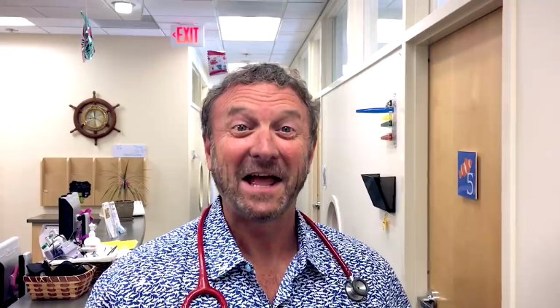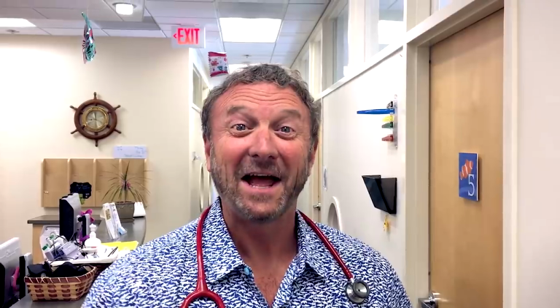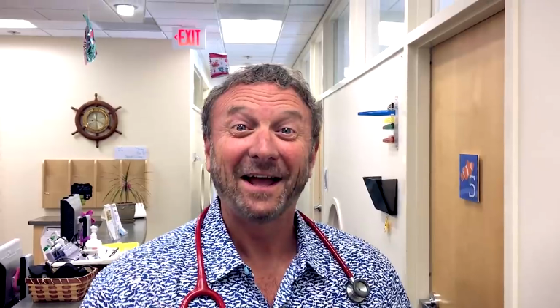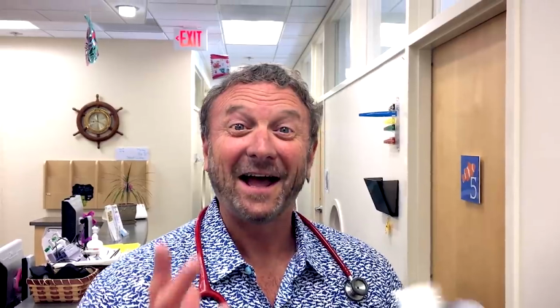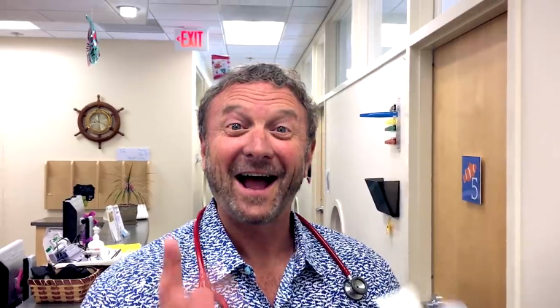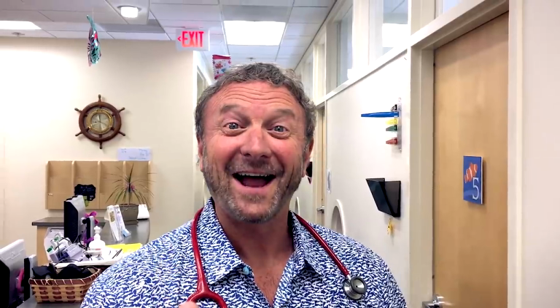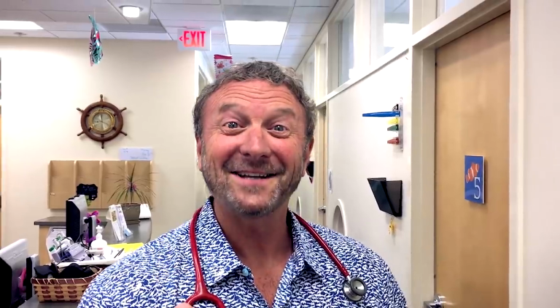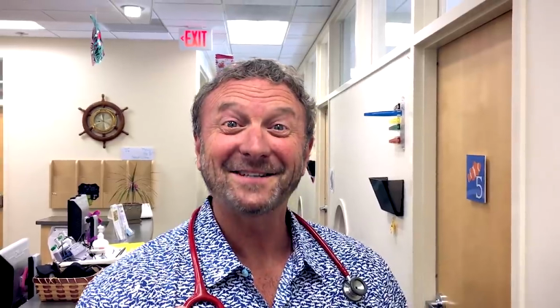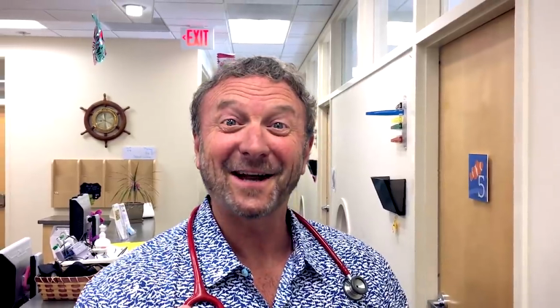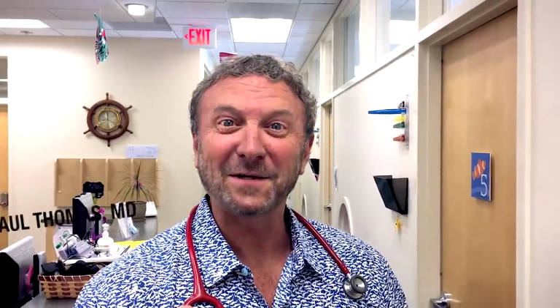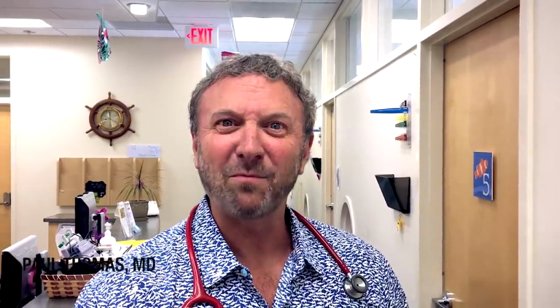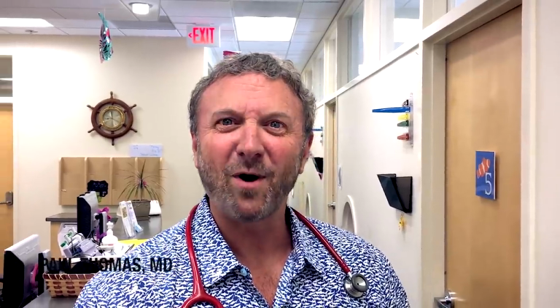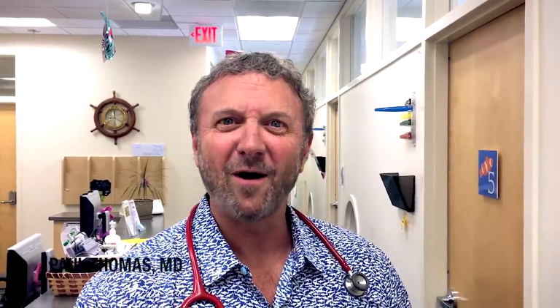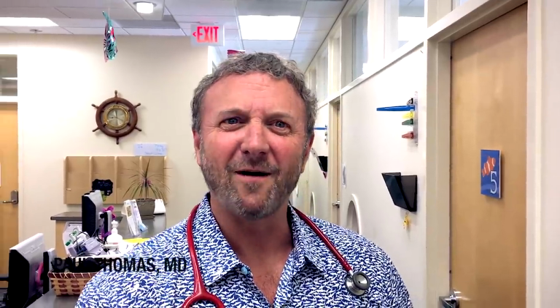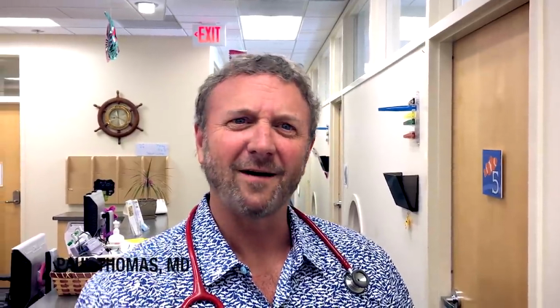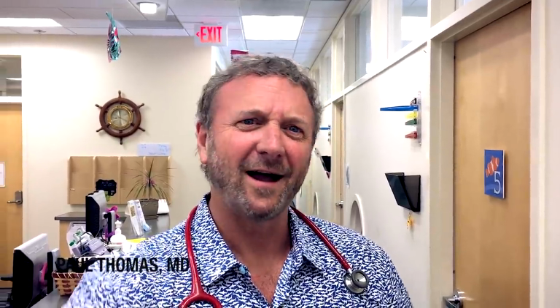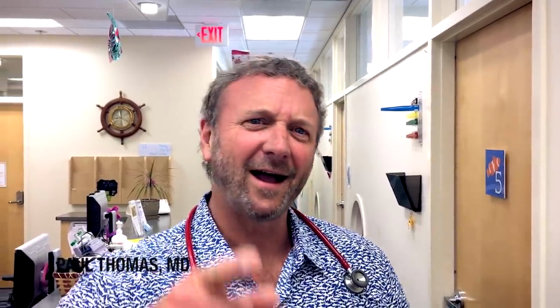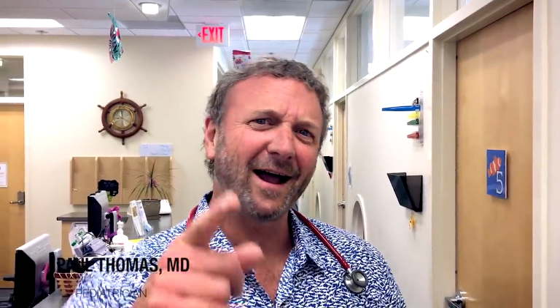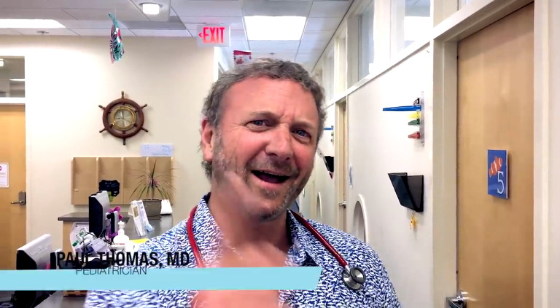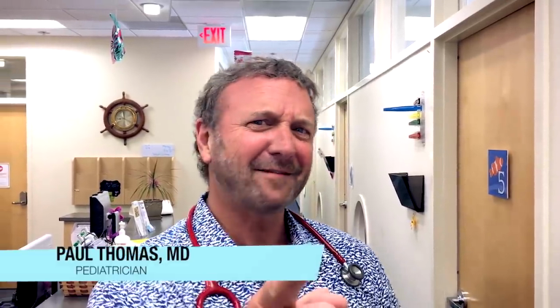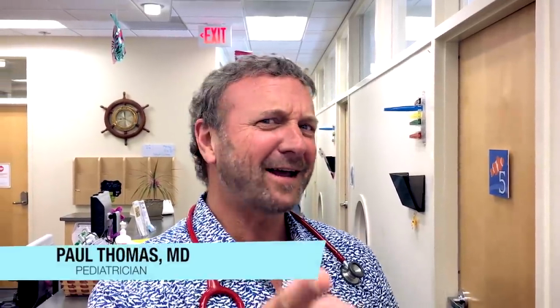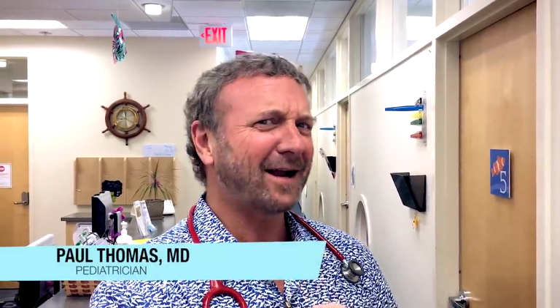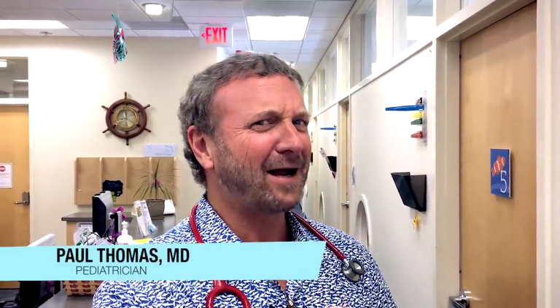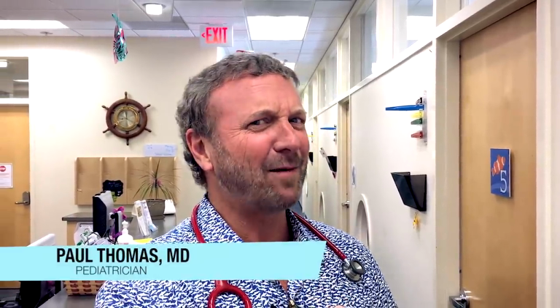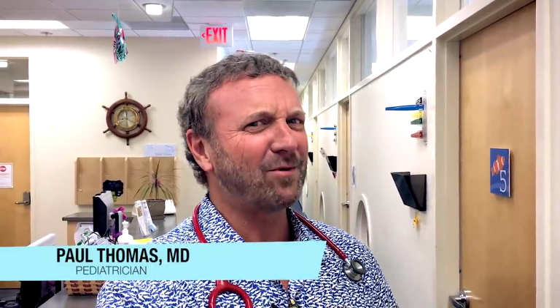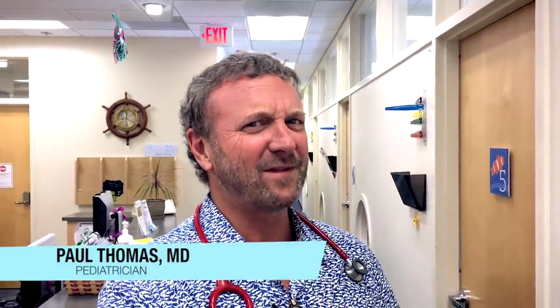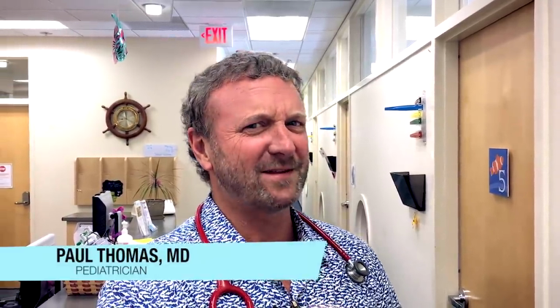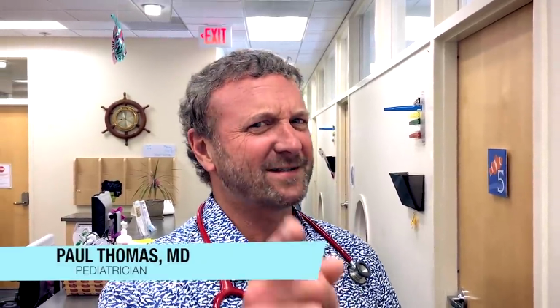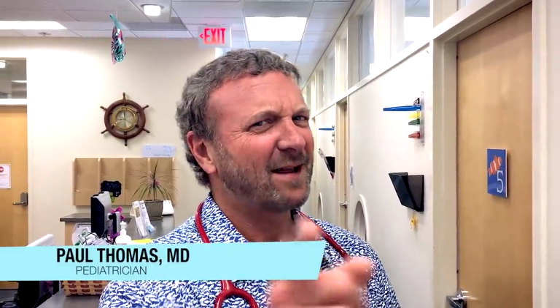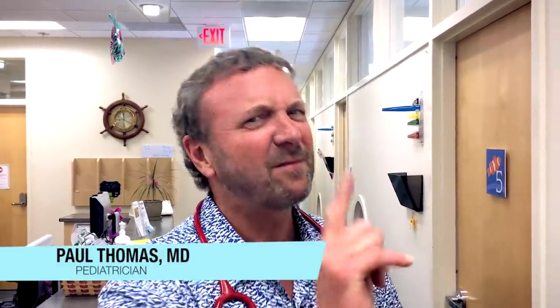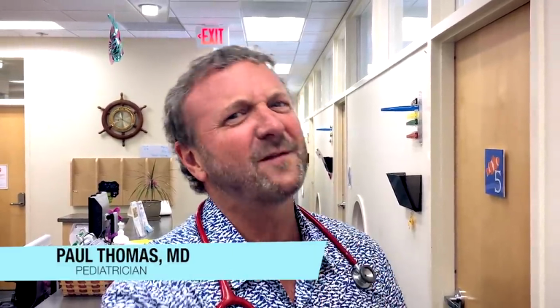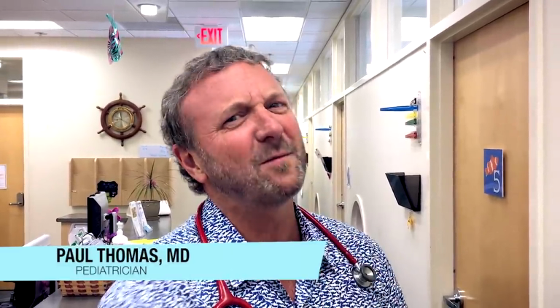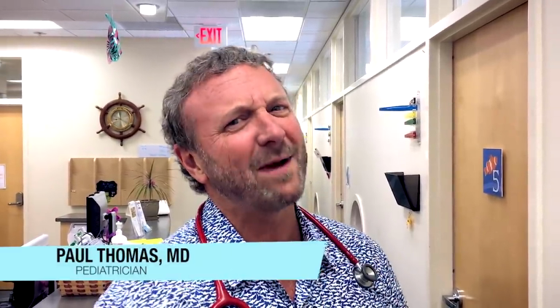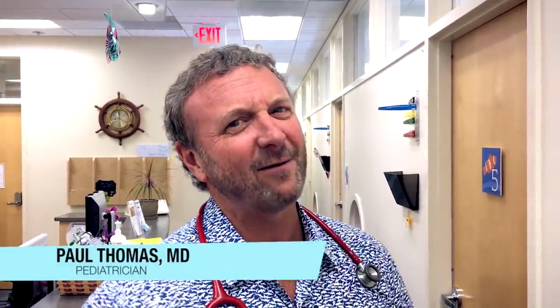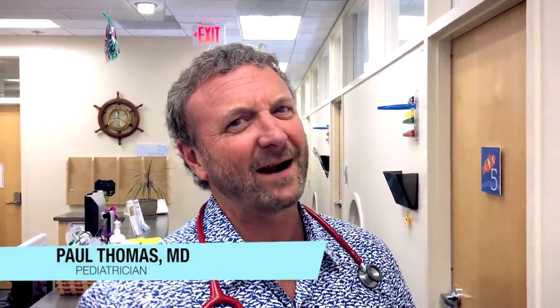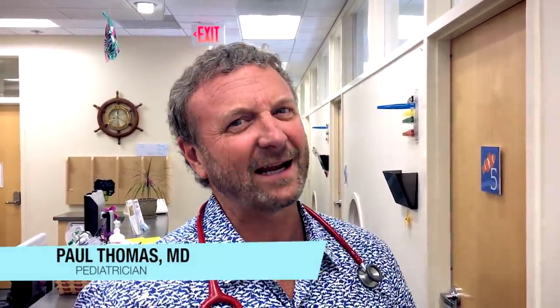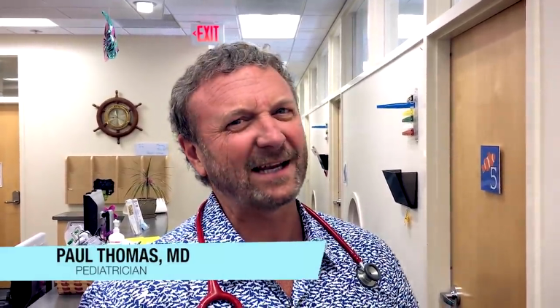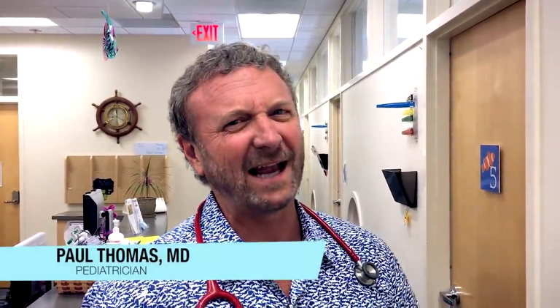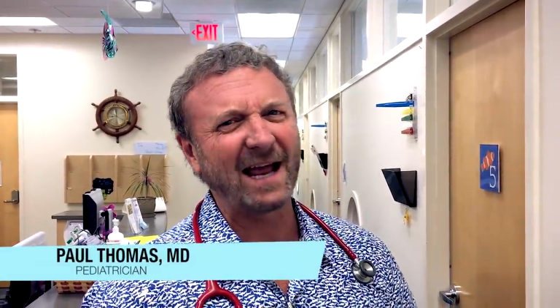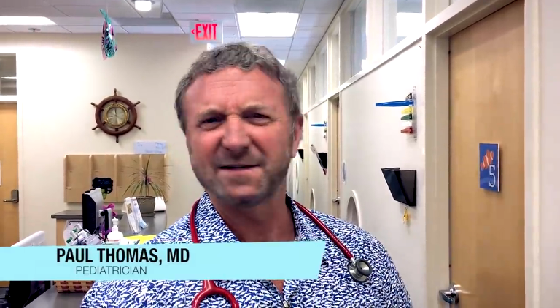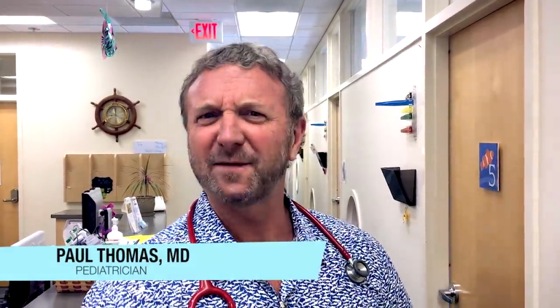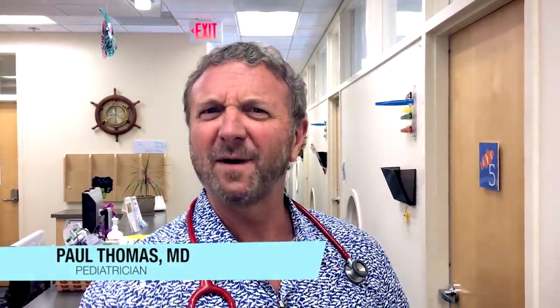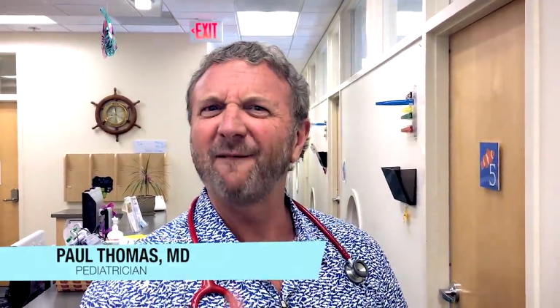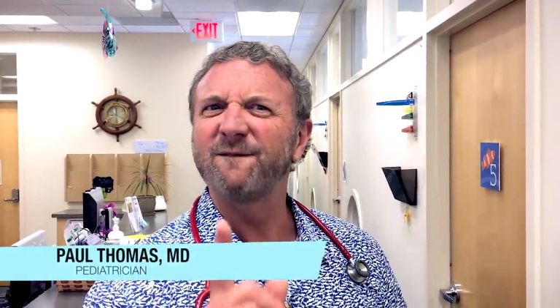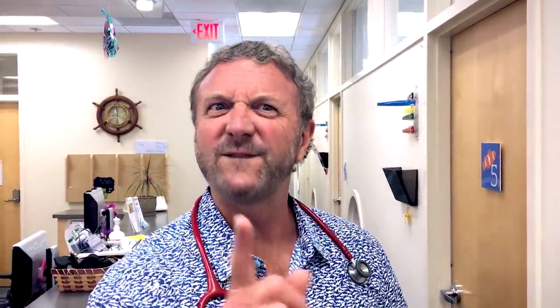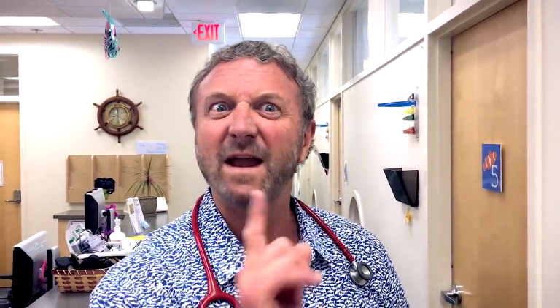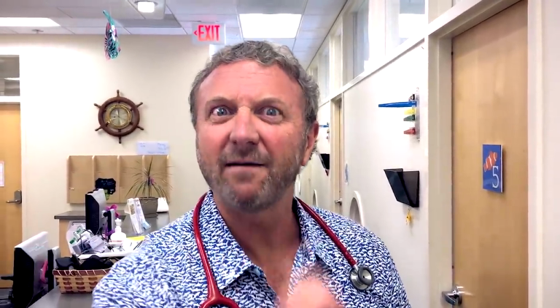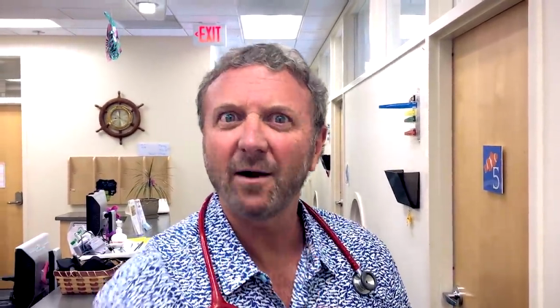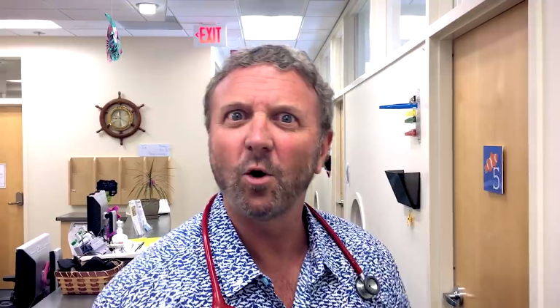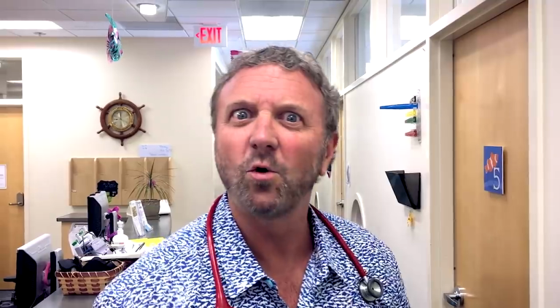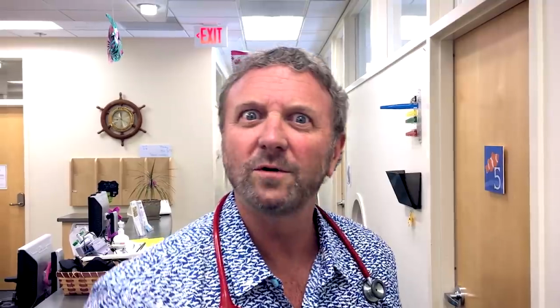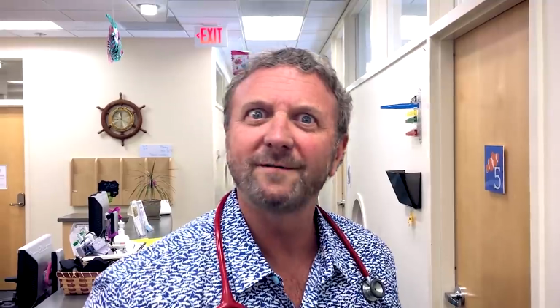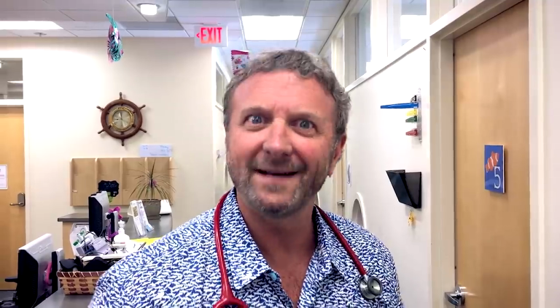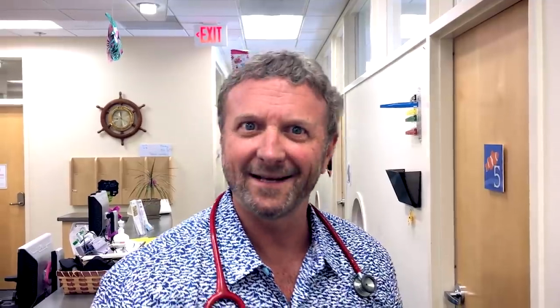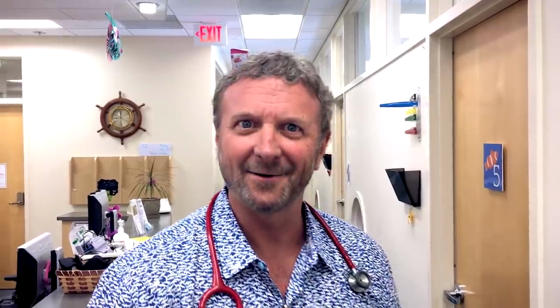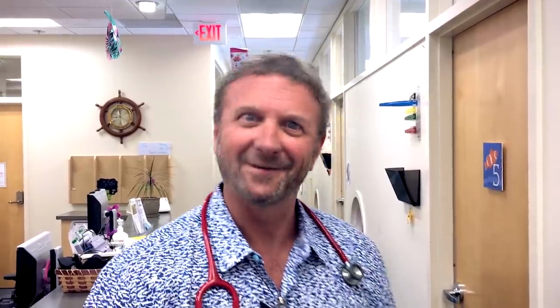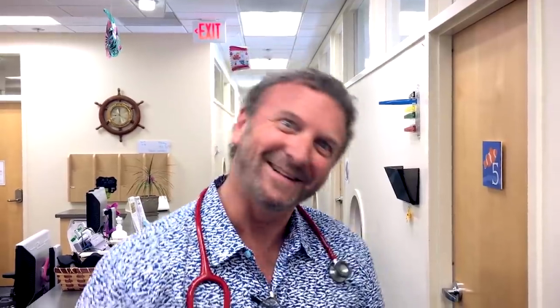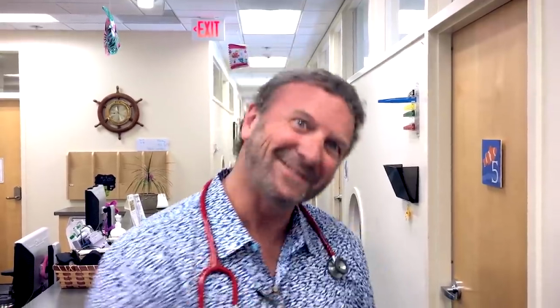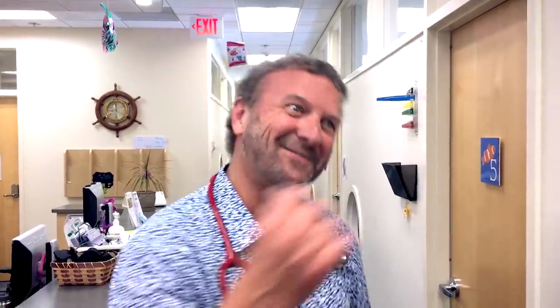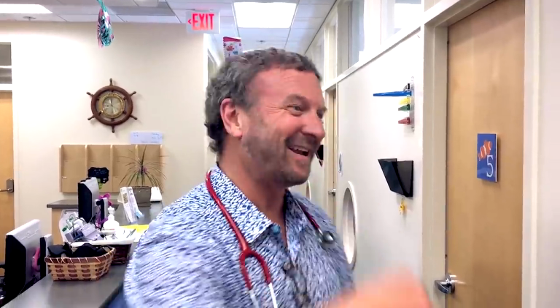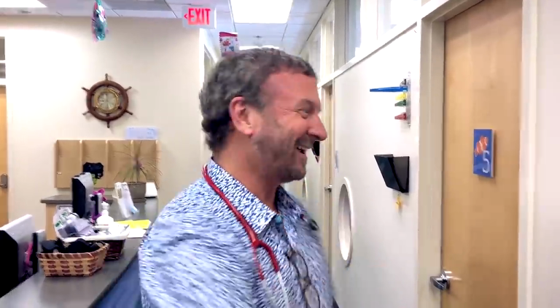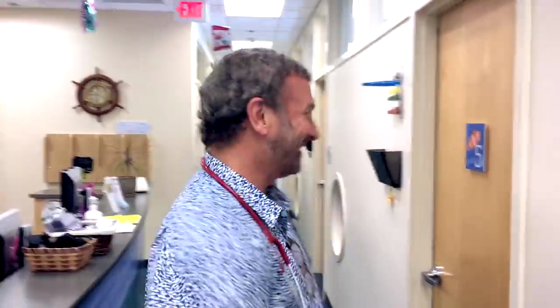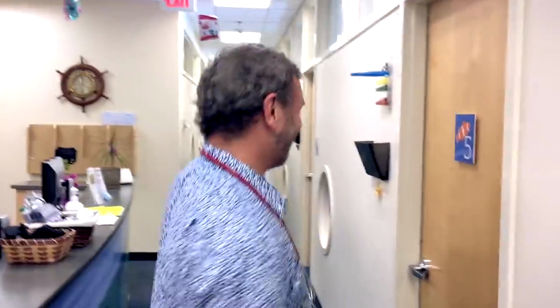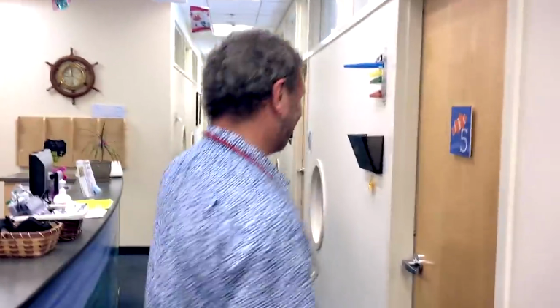Hi, it's Dr. Paul. I've got a couple that some of you might recognize from a very old video. Let's go take a look.